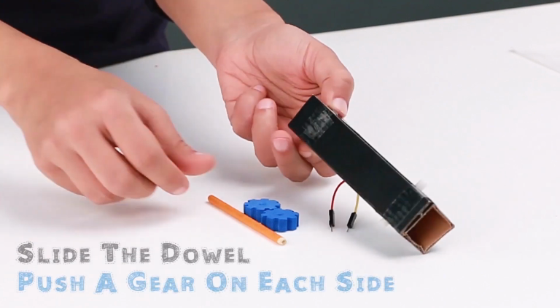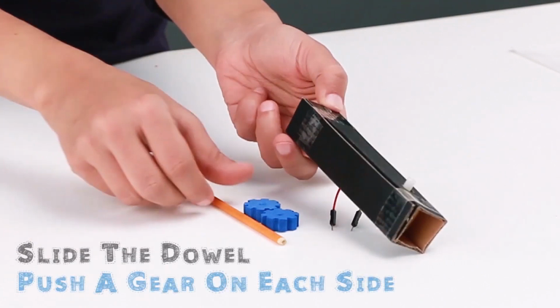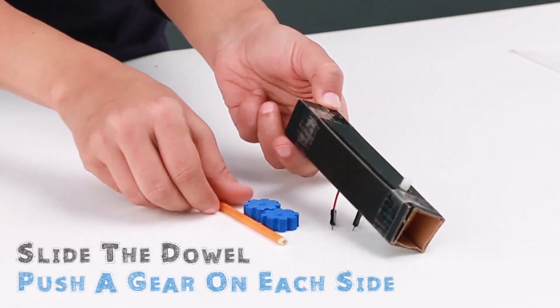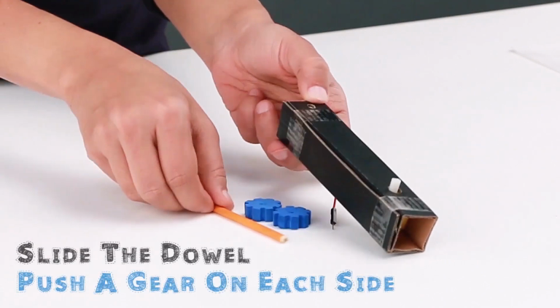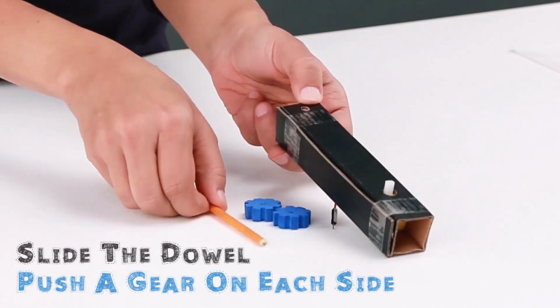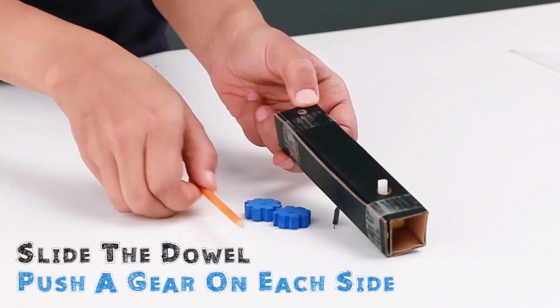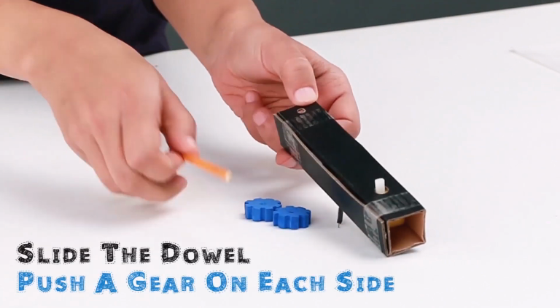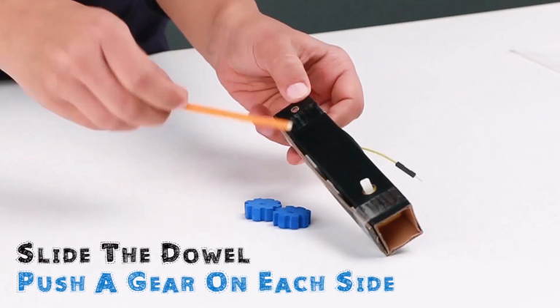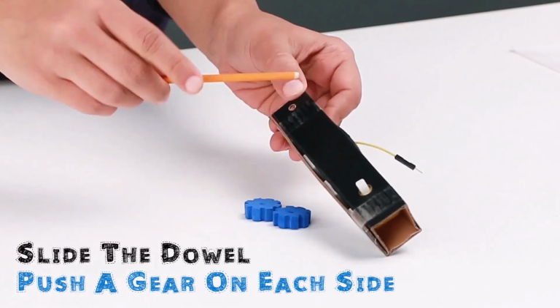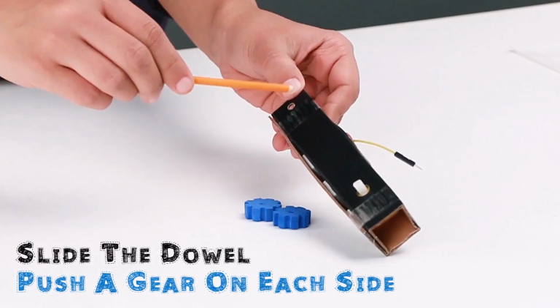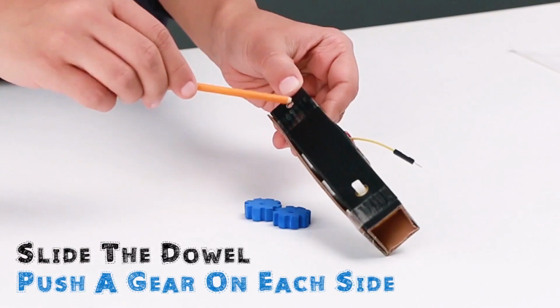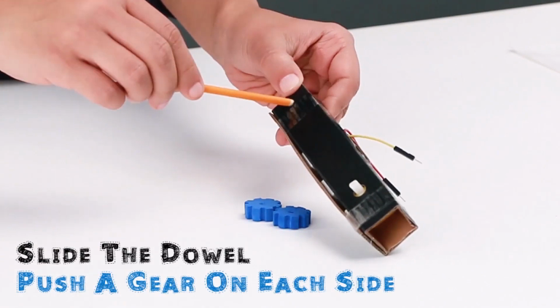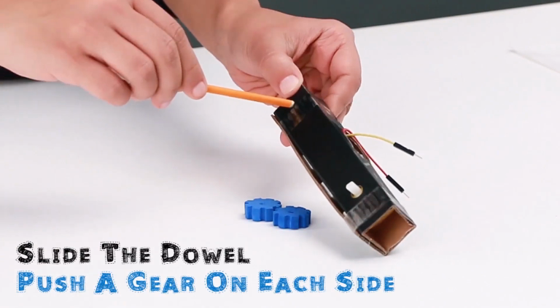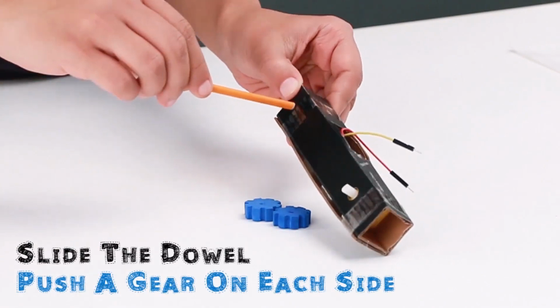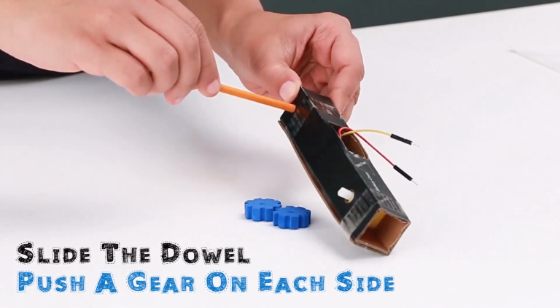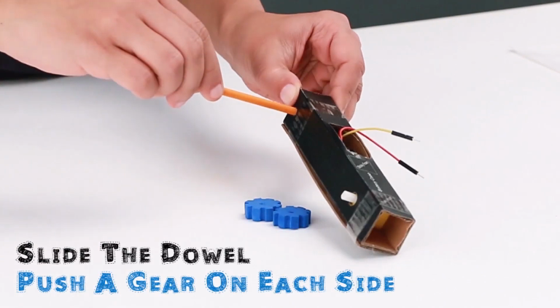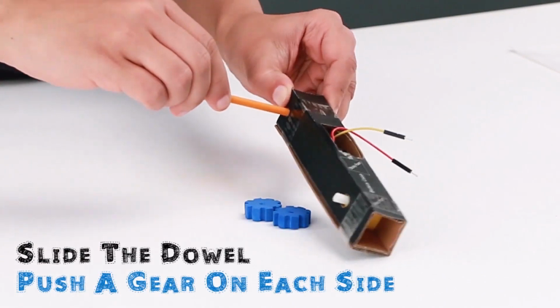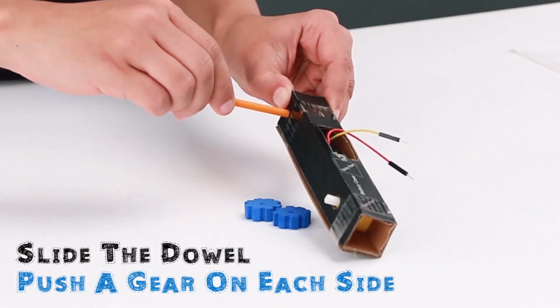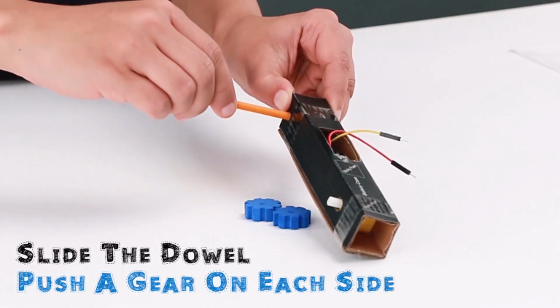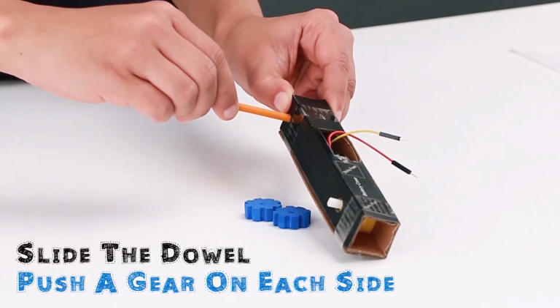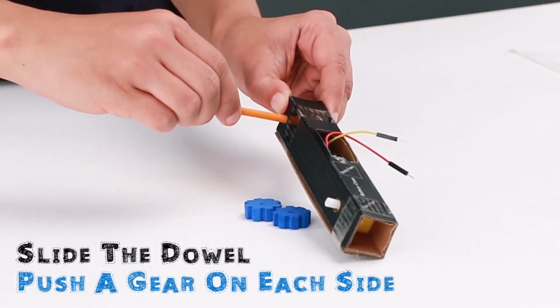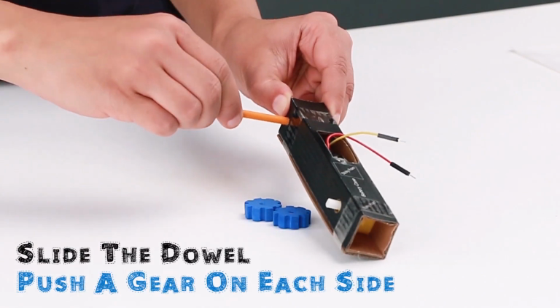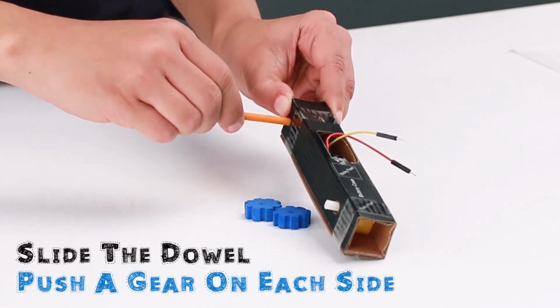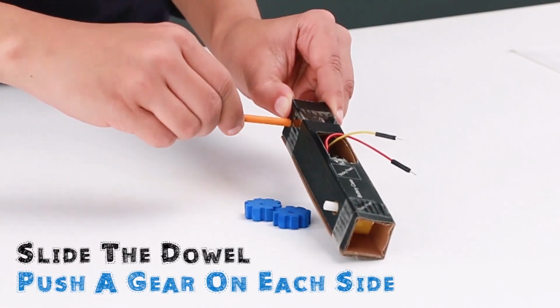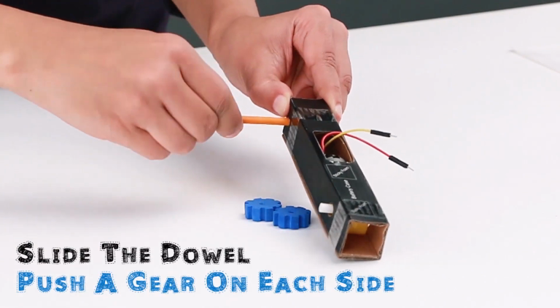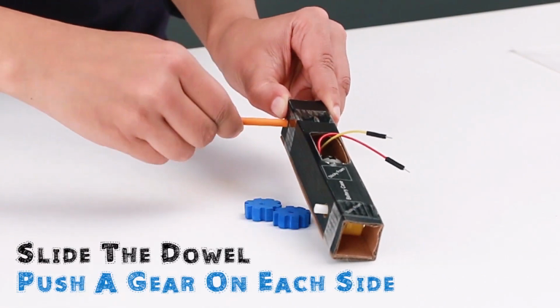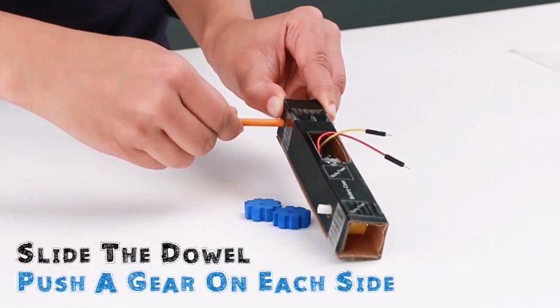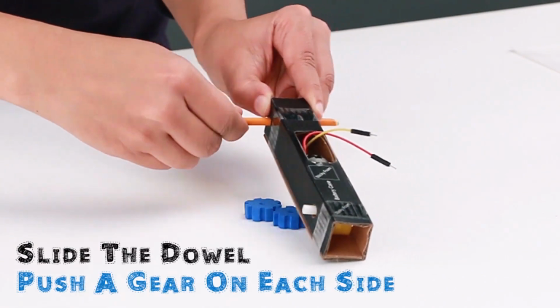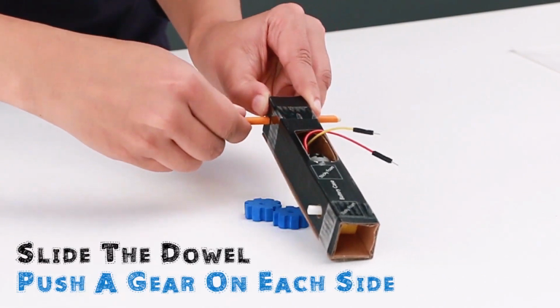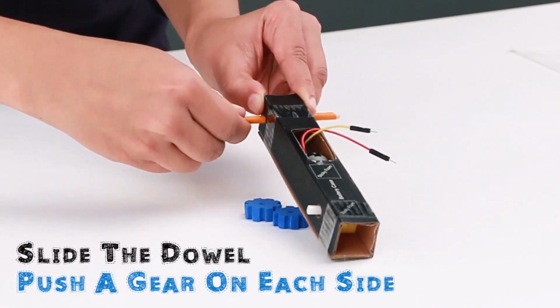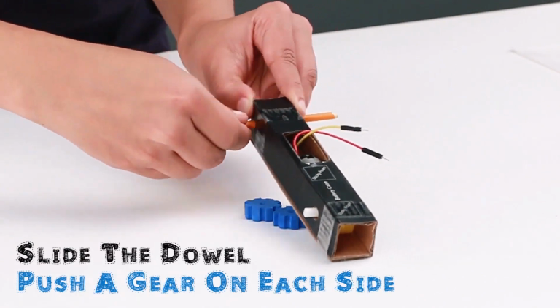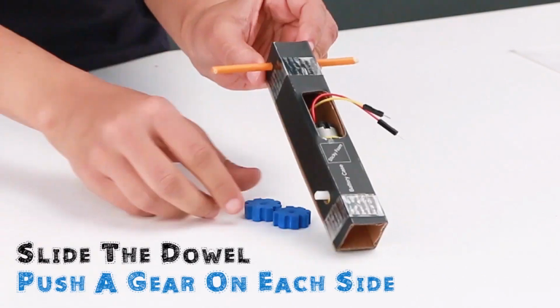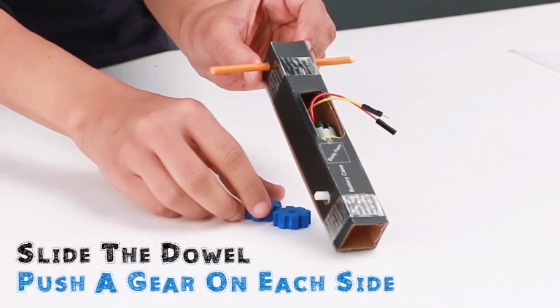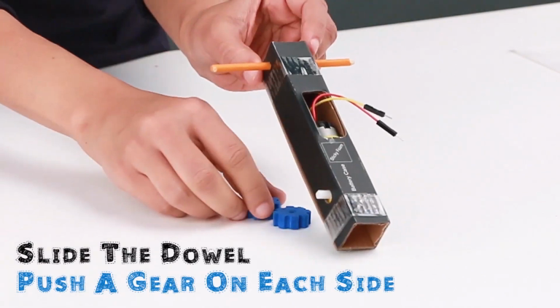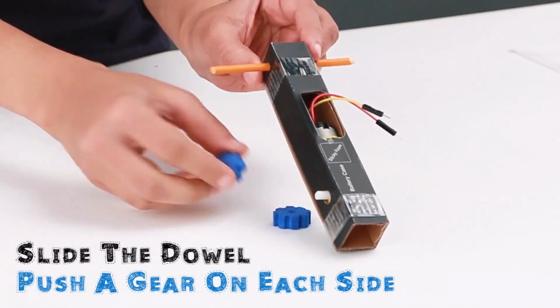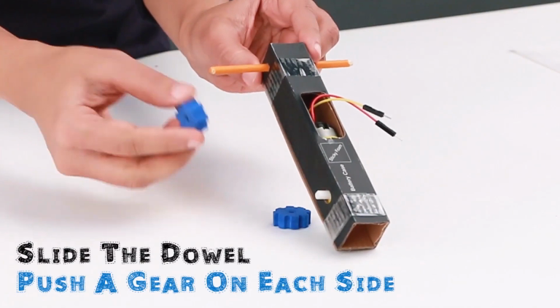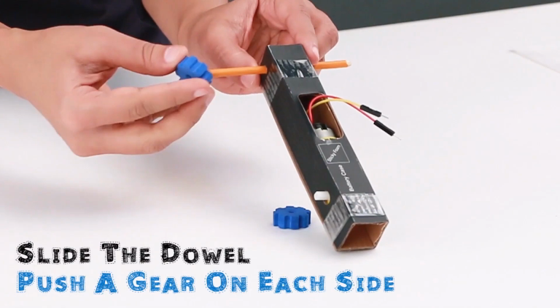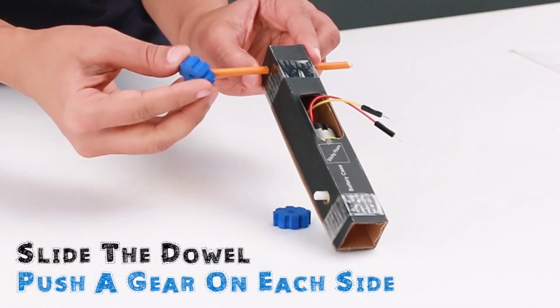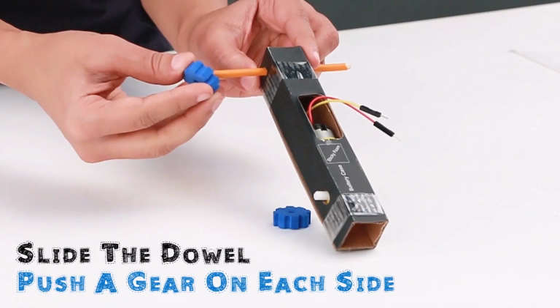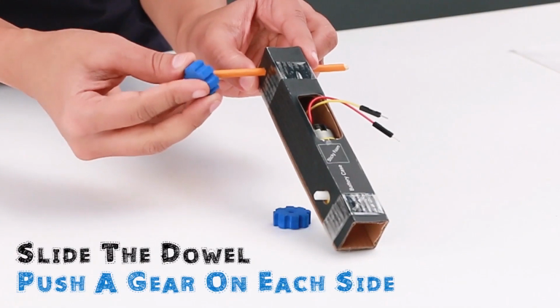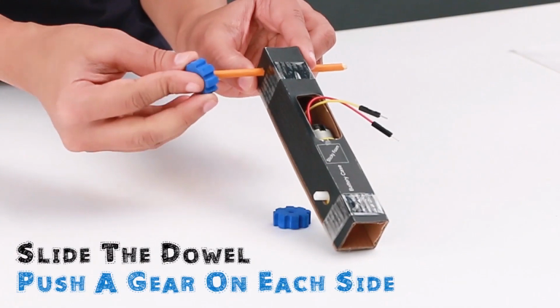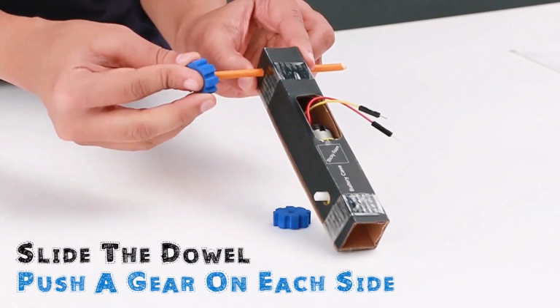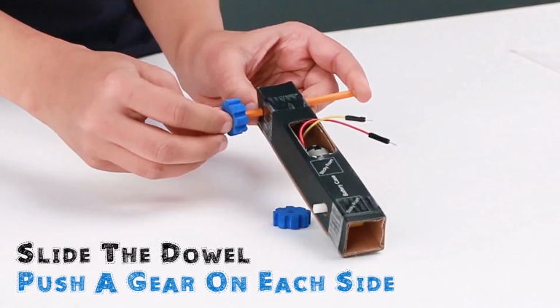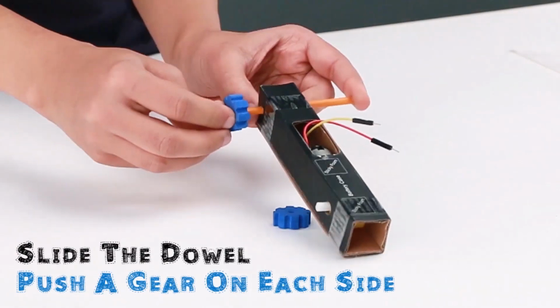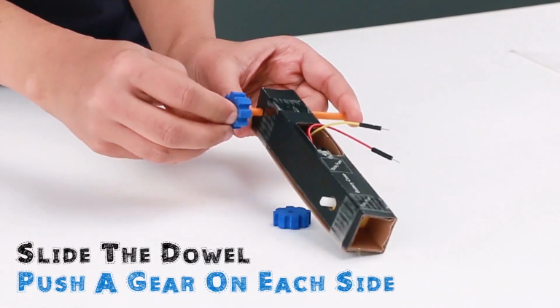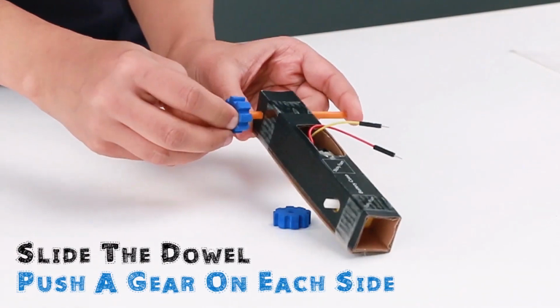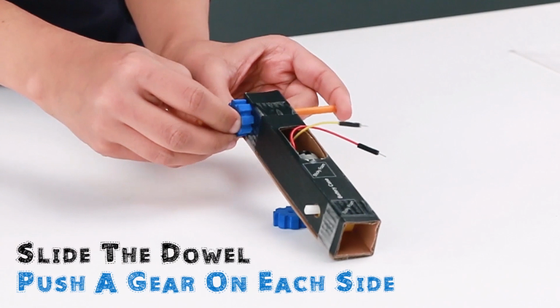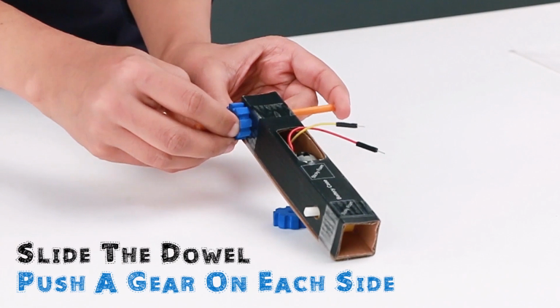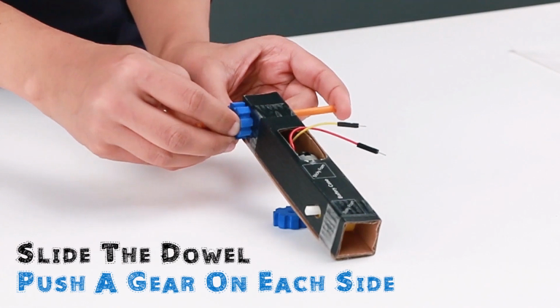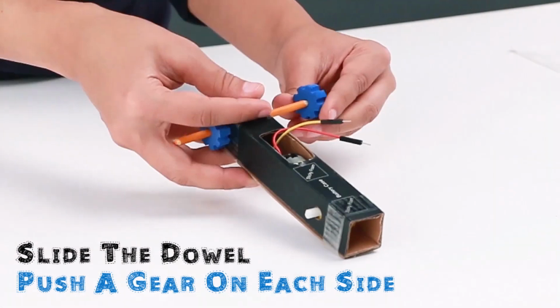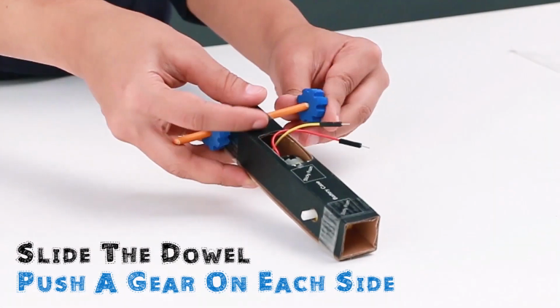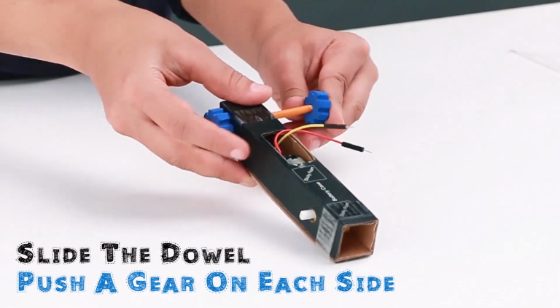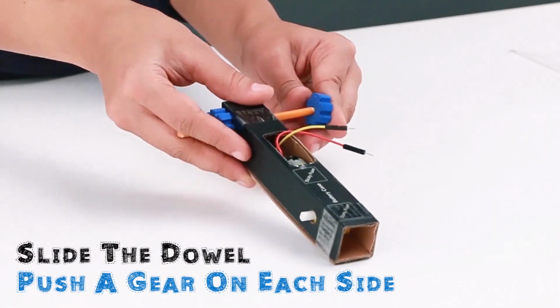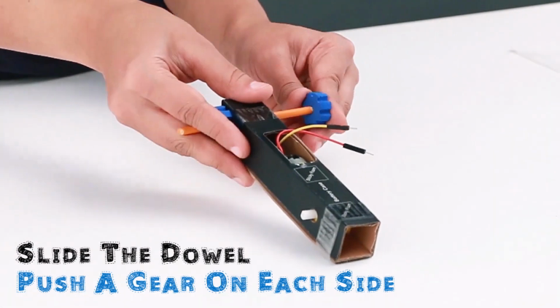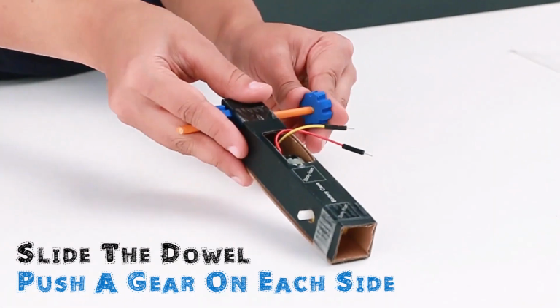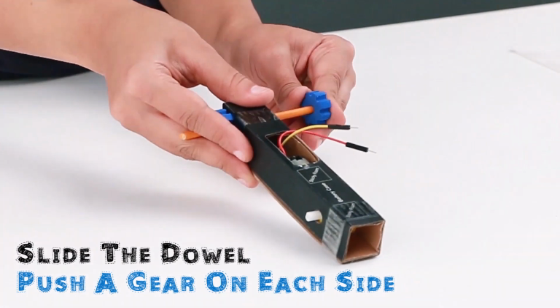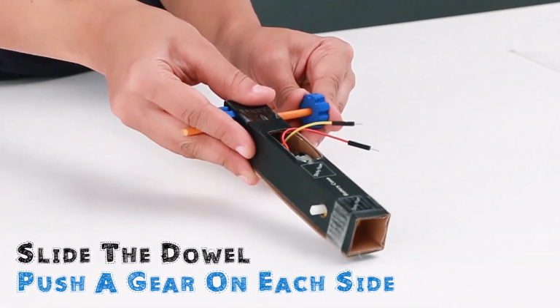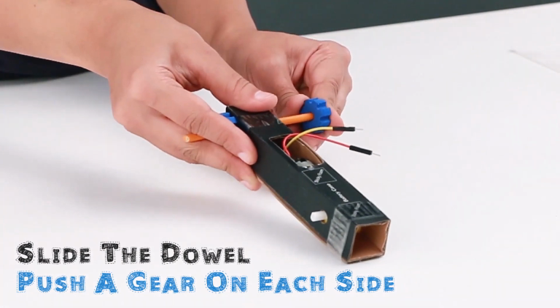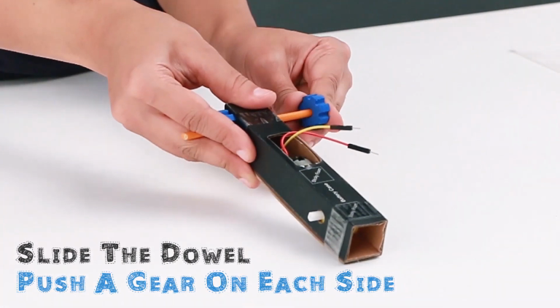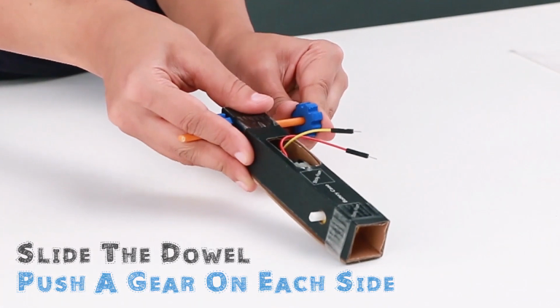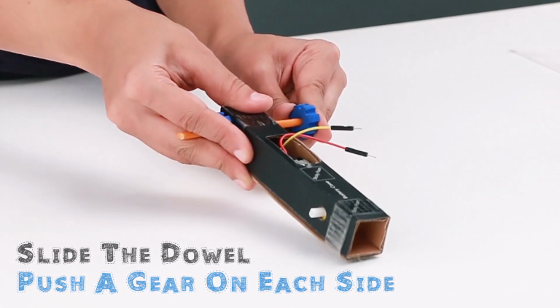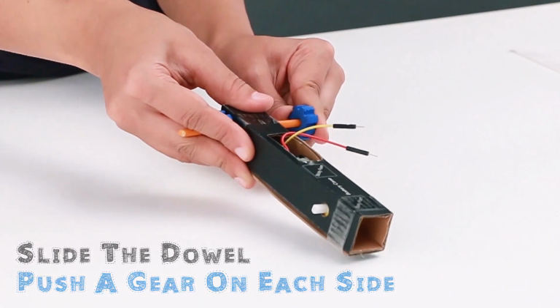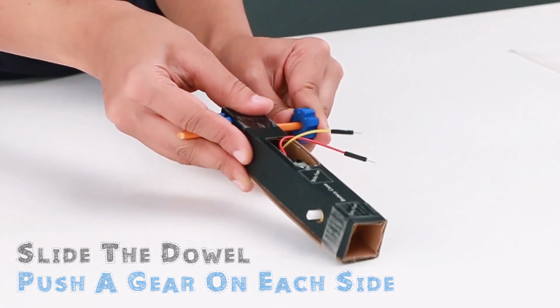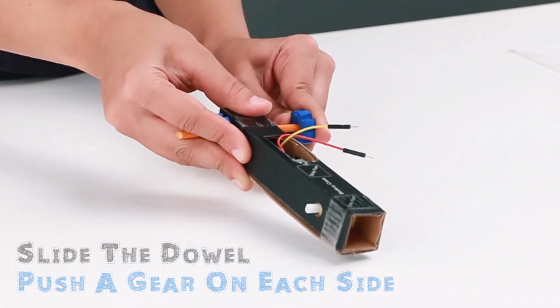Slide the dowel through the holes at the top. Push a gear onto each side of the dowel.